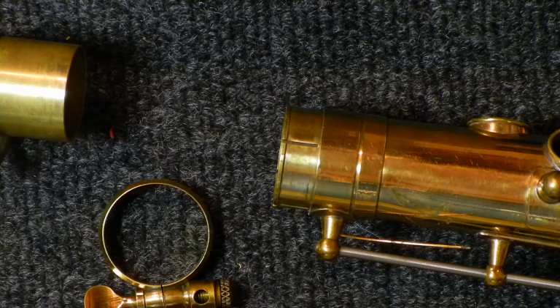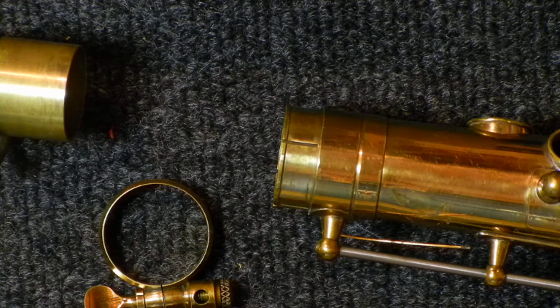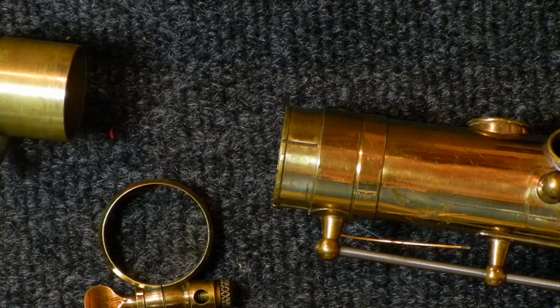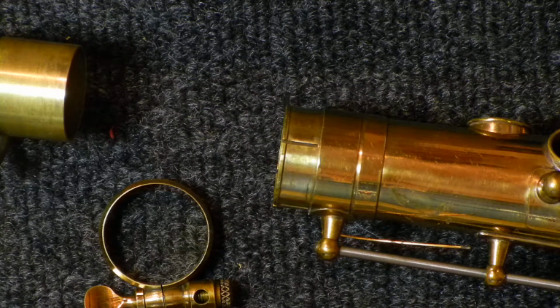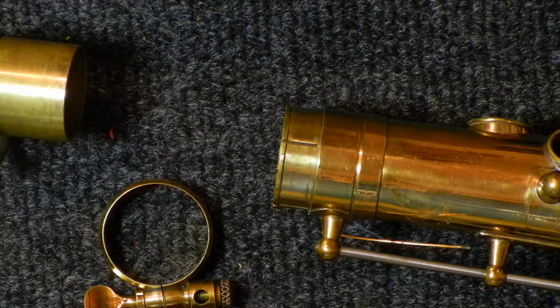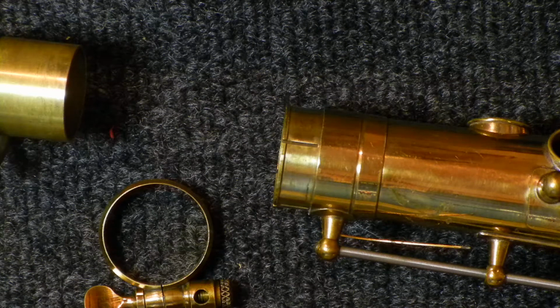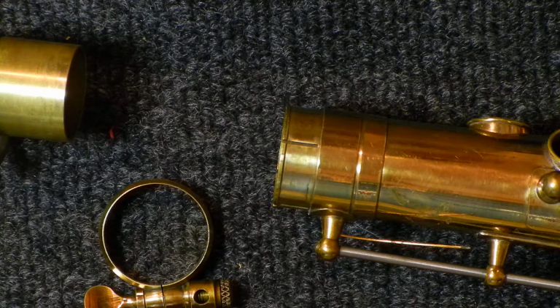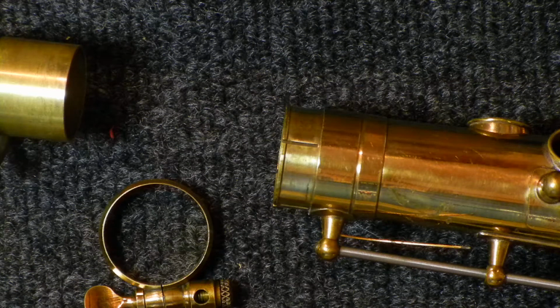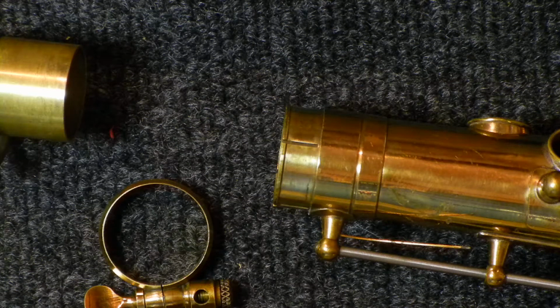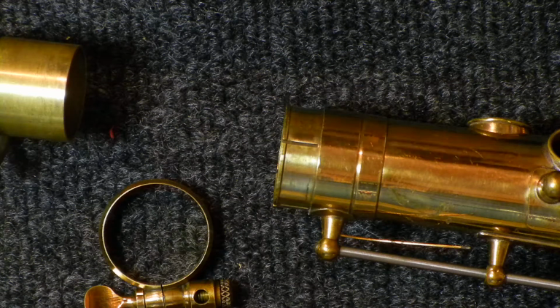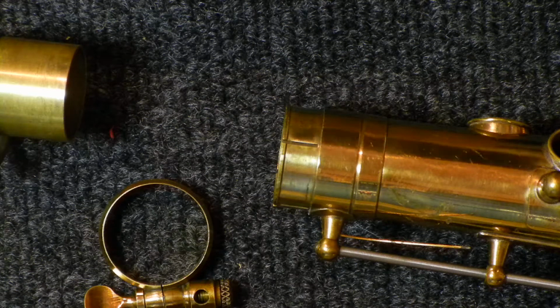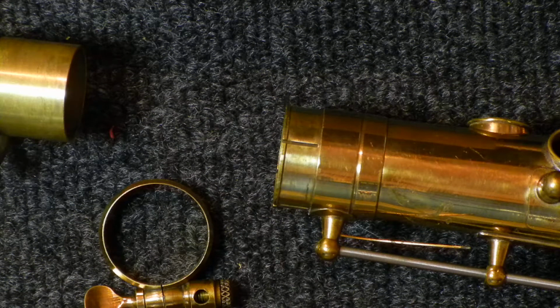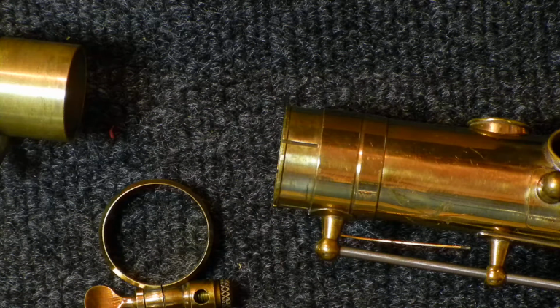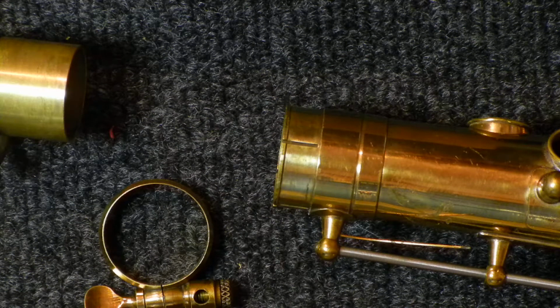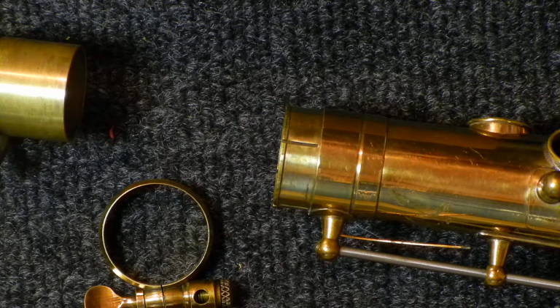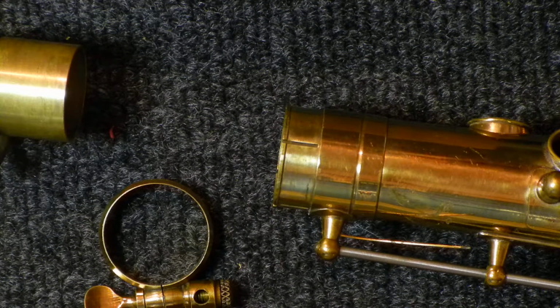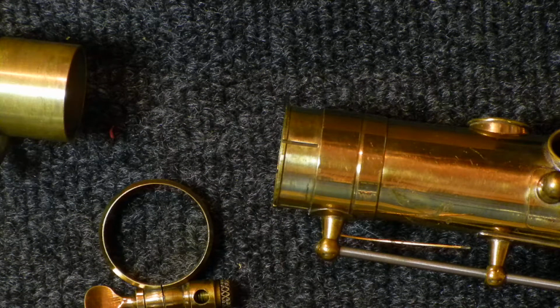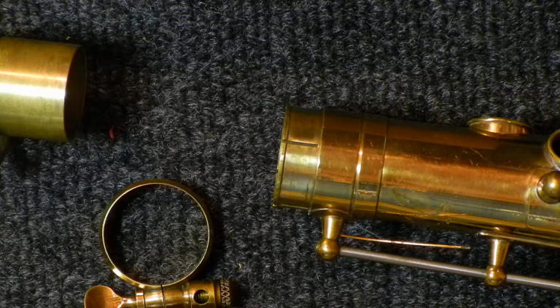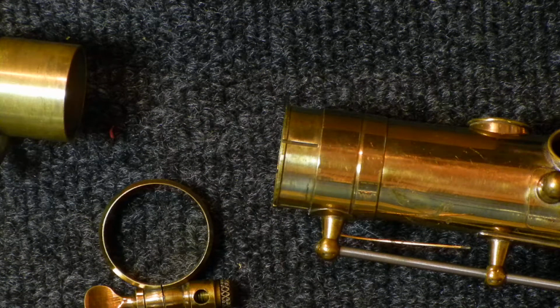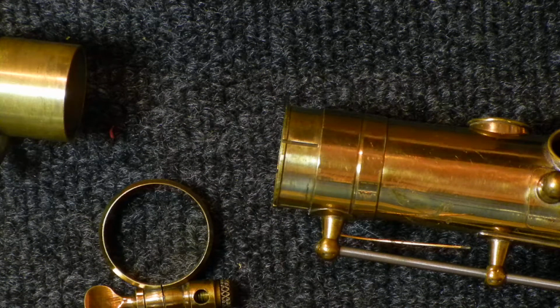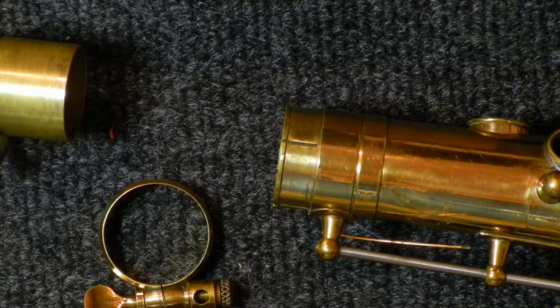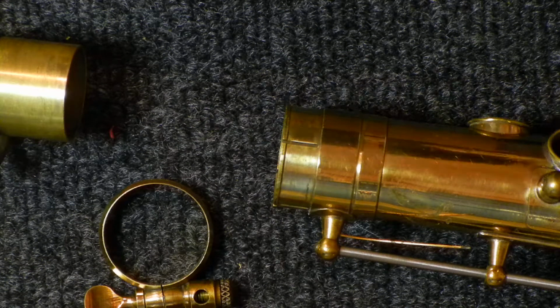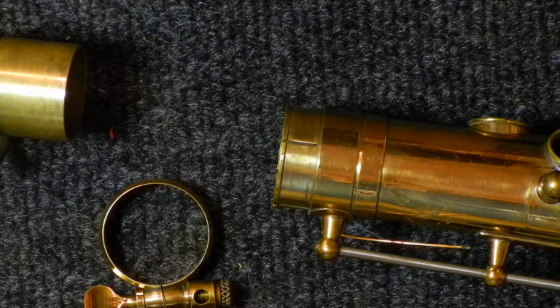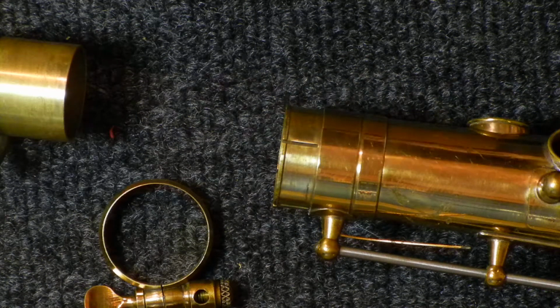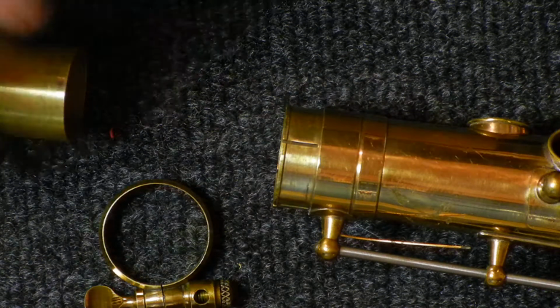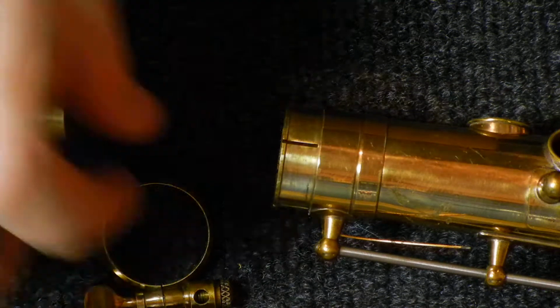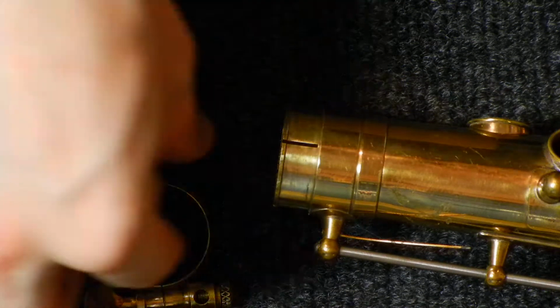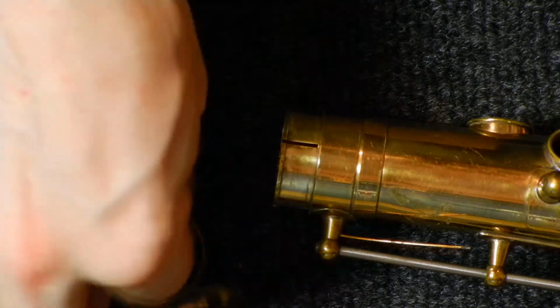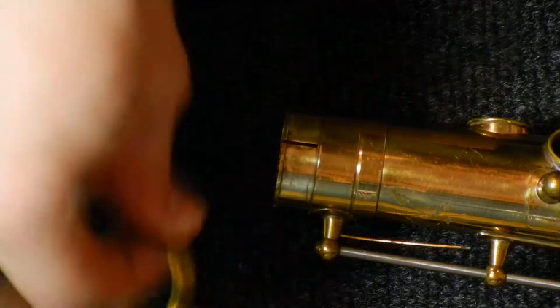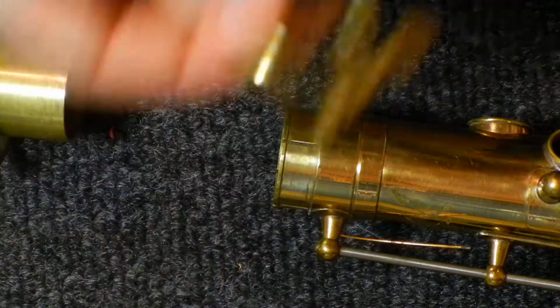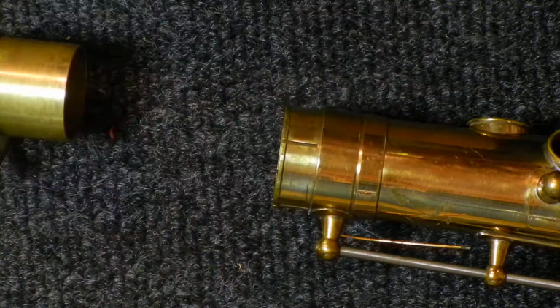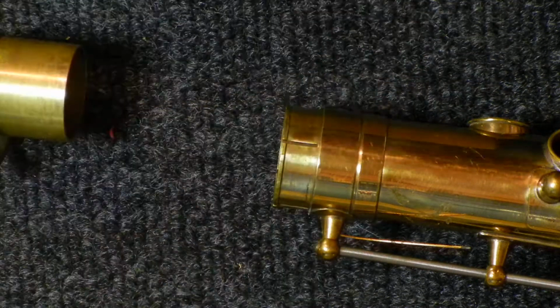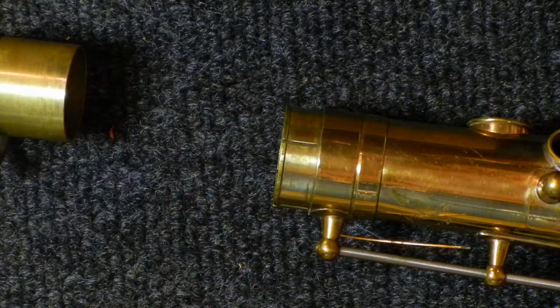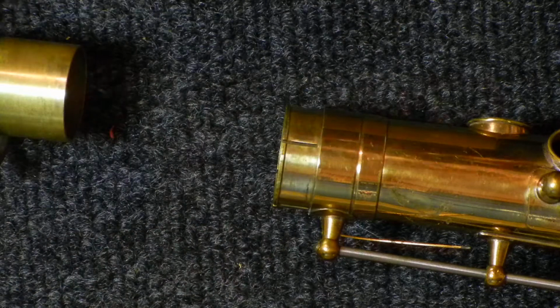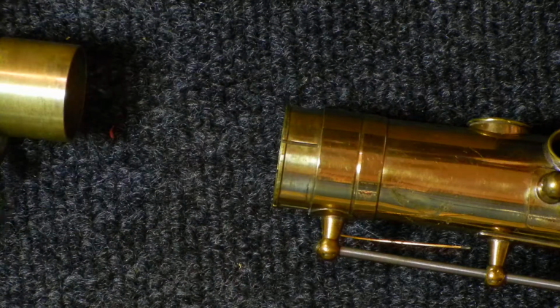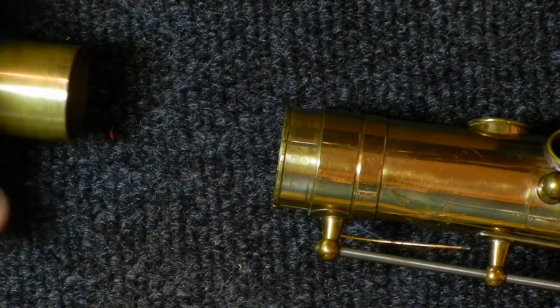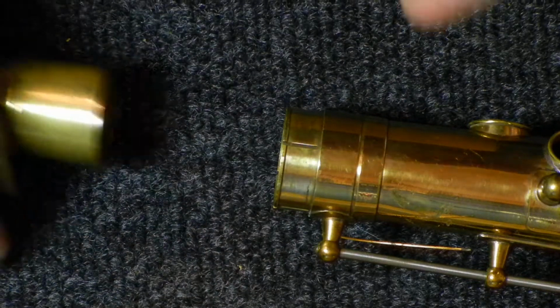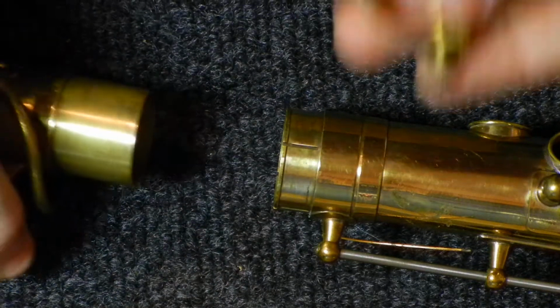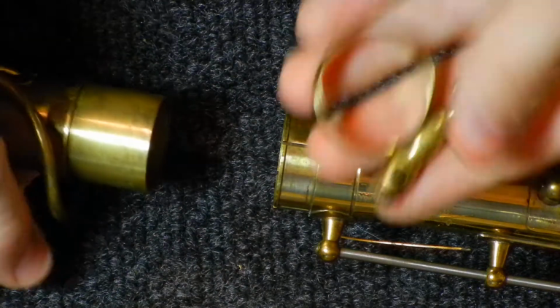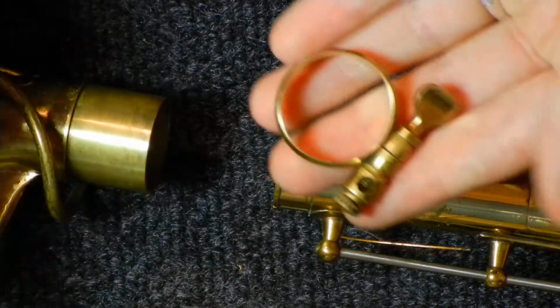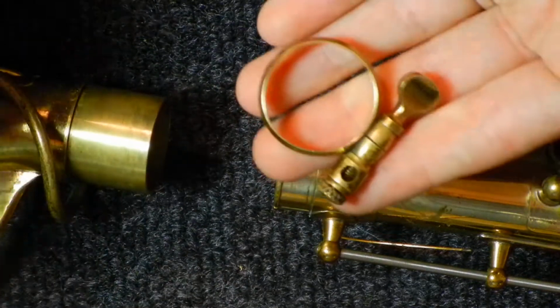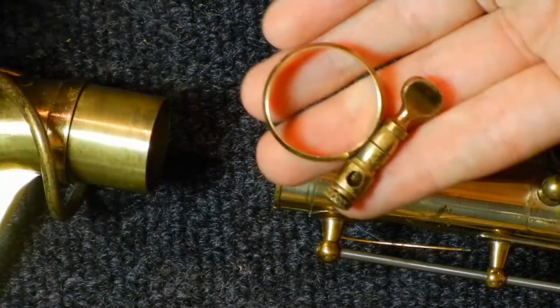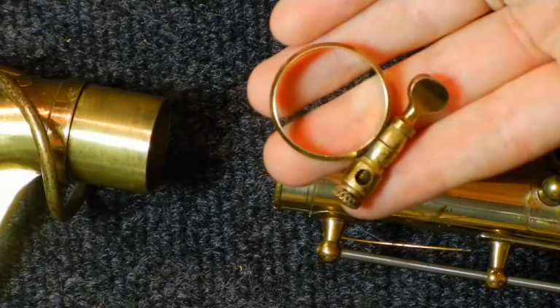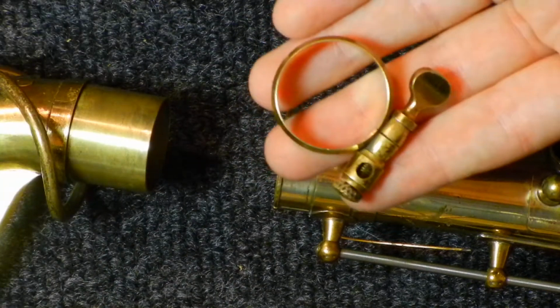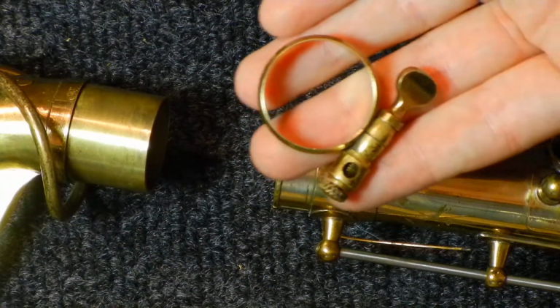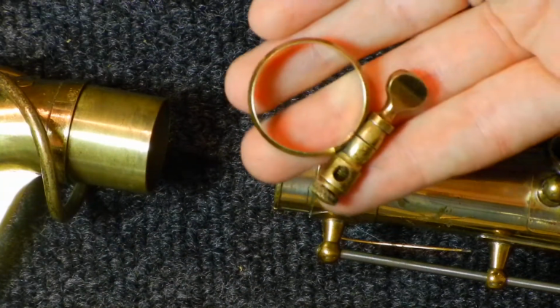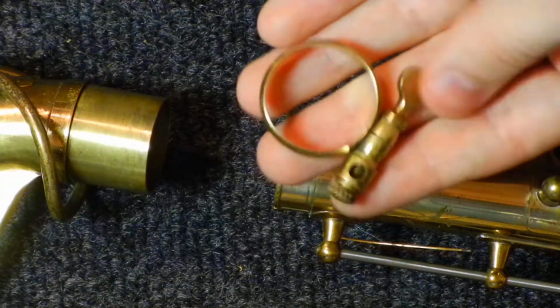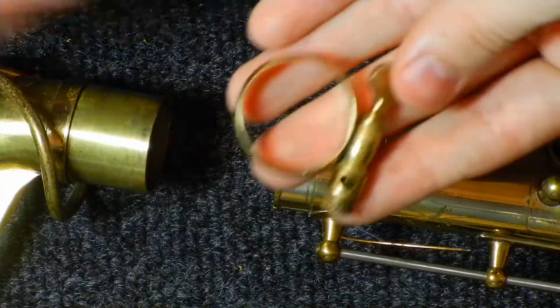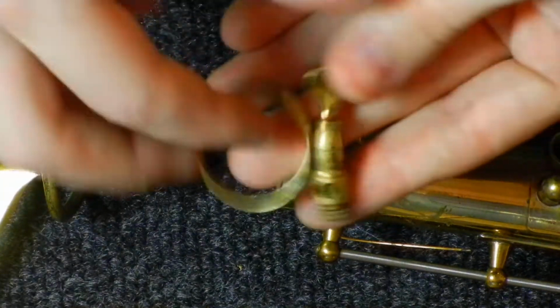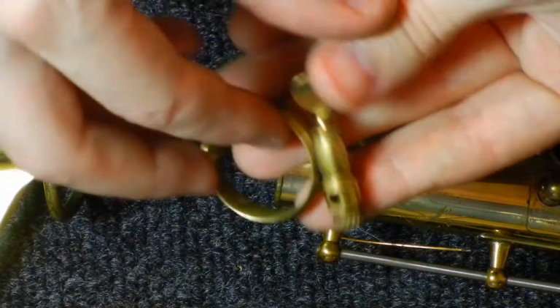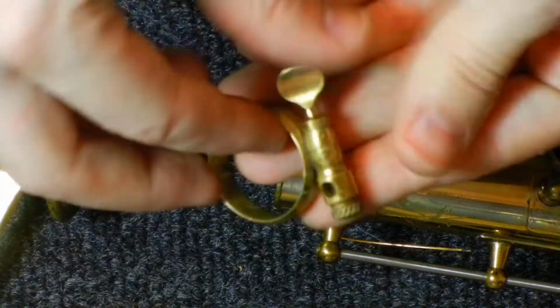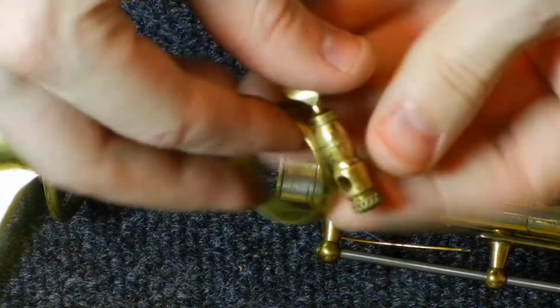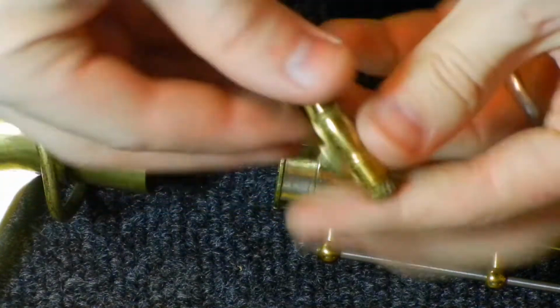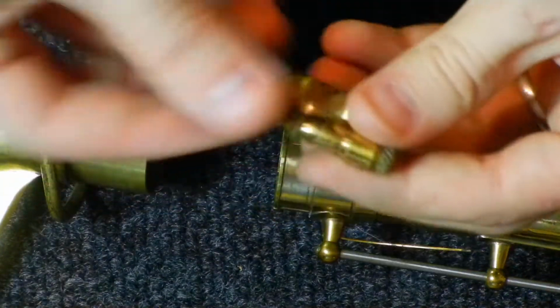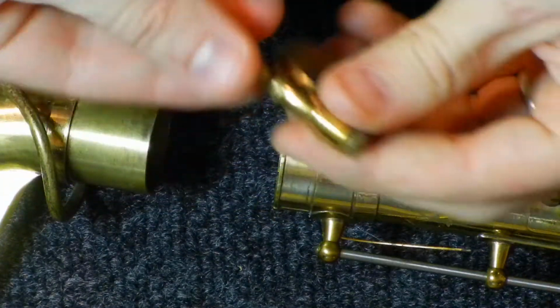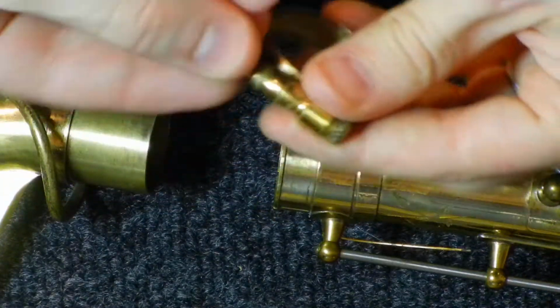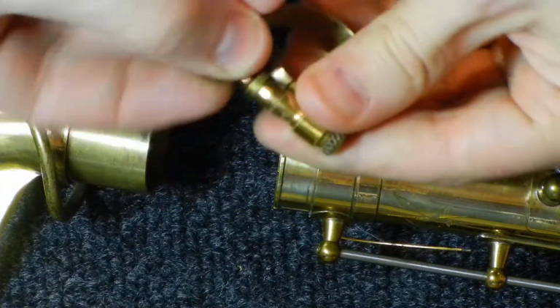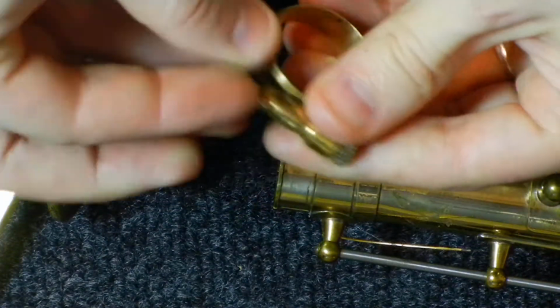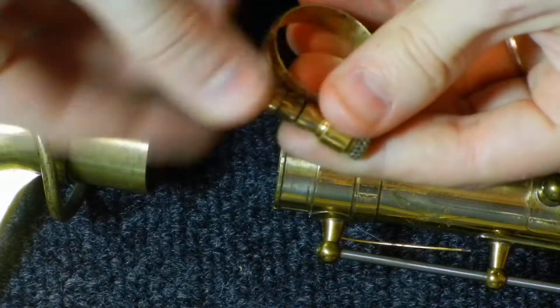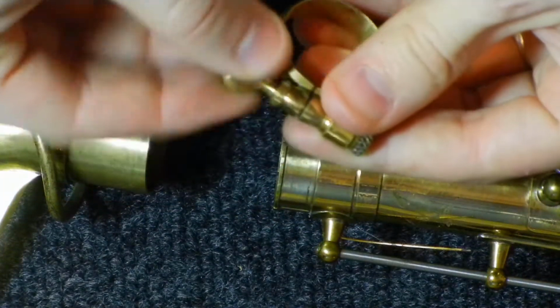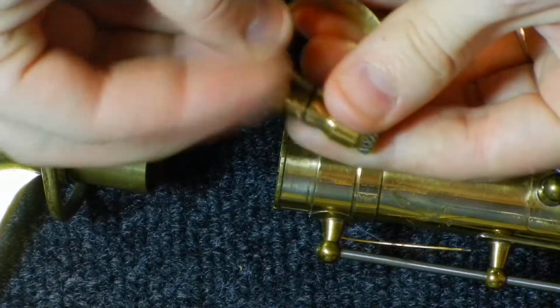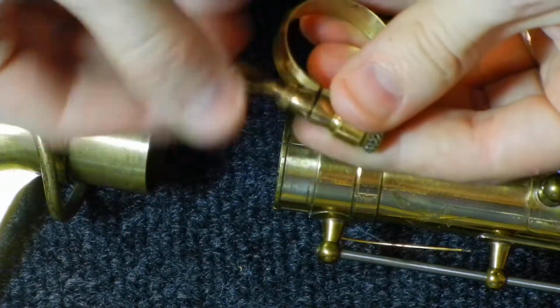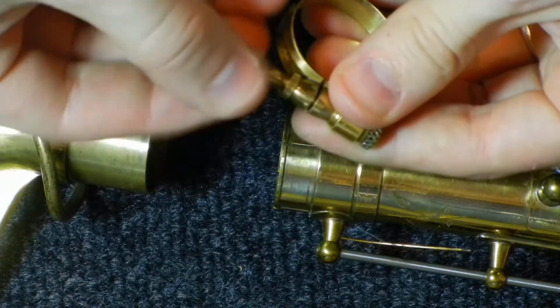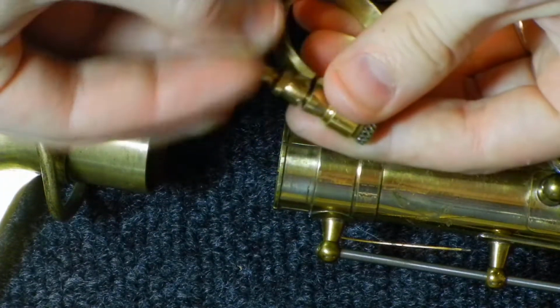Hey, this is Matt Storr and I repair saxophones for a living. Today, I would like to show you different neck tenon mechanisms.